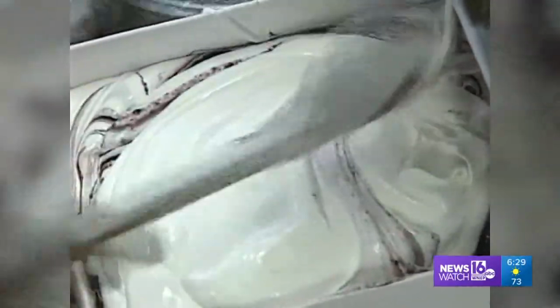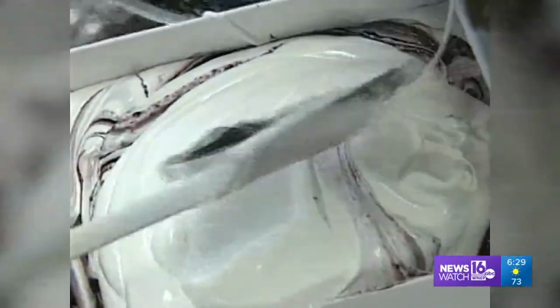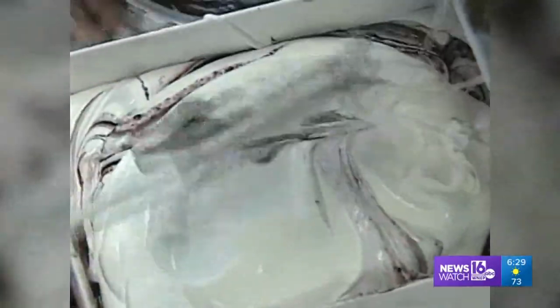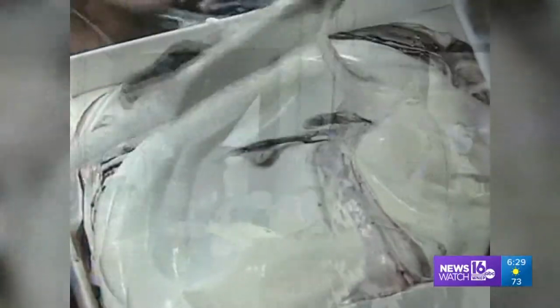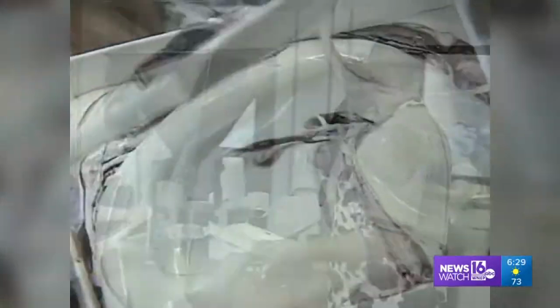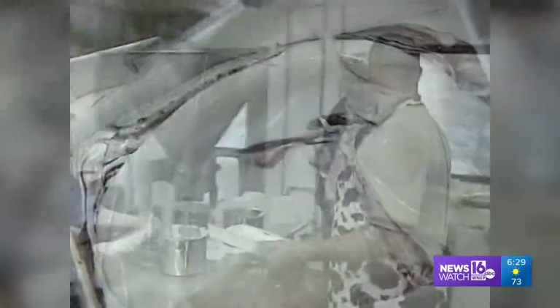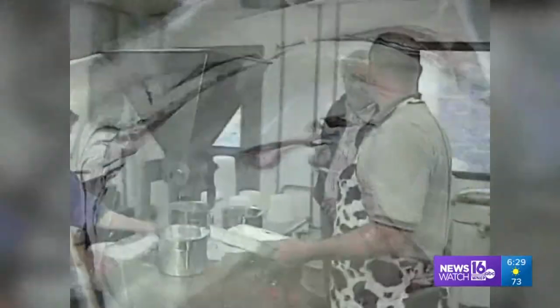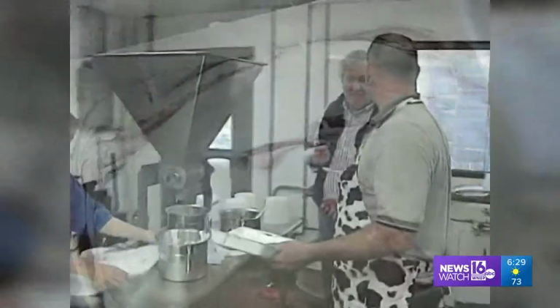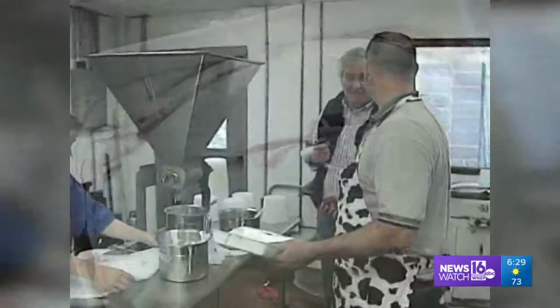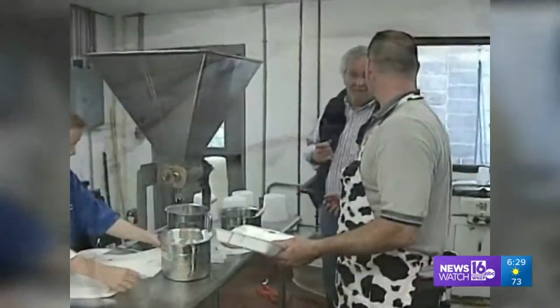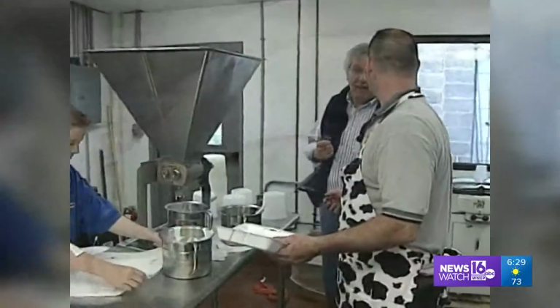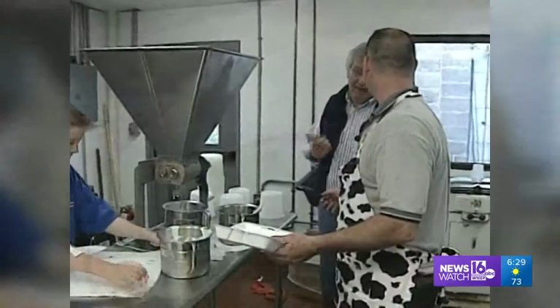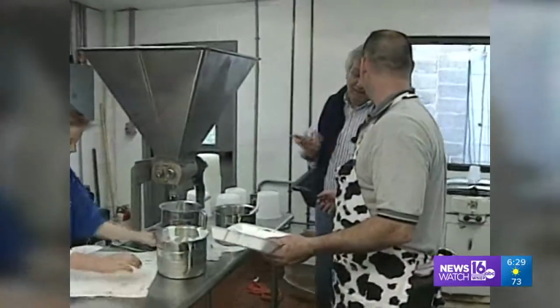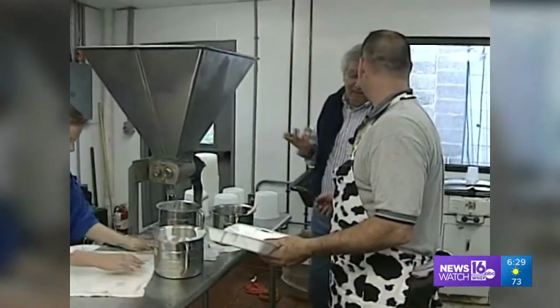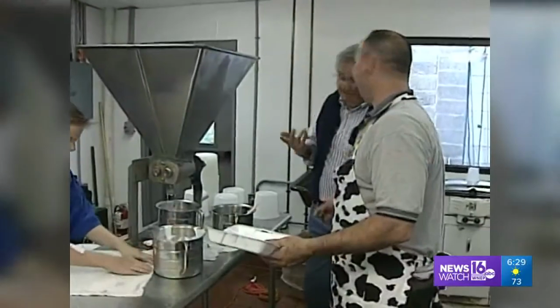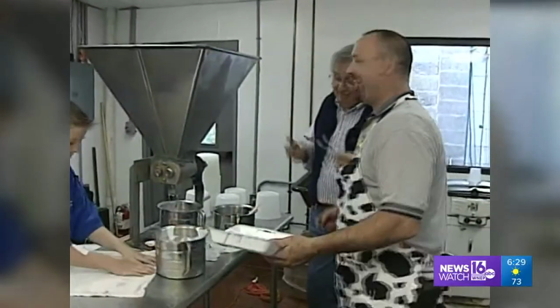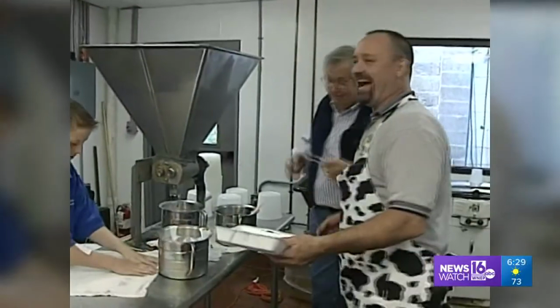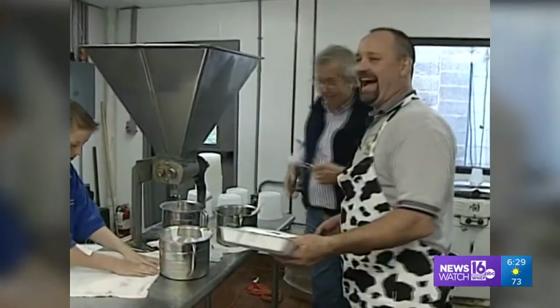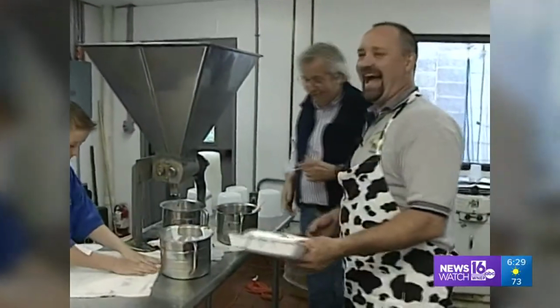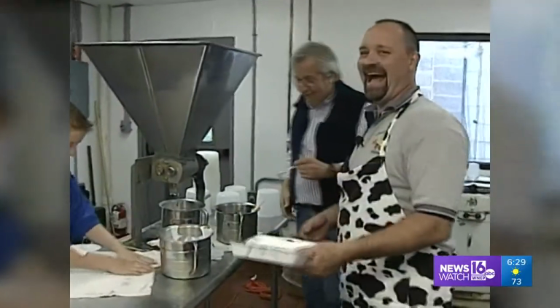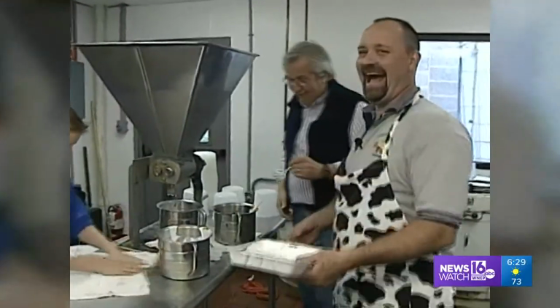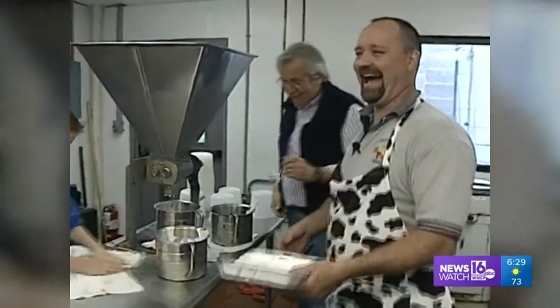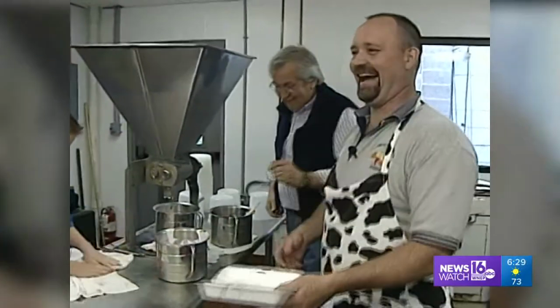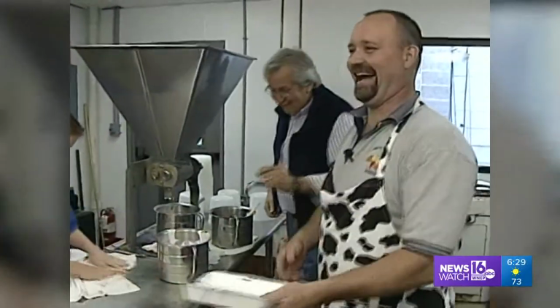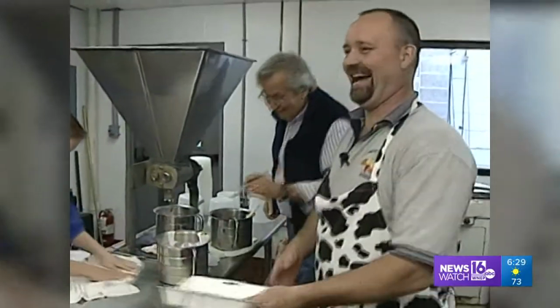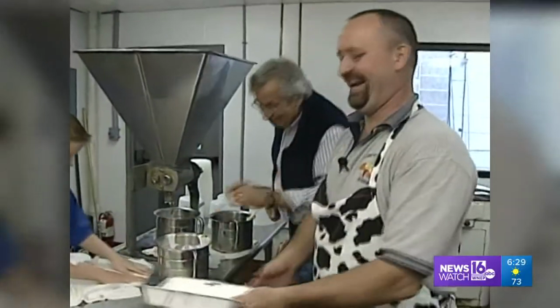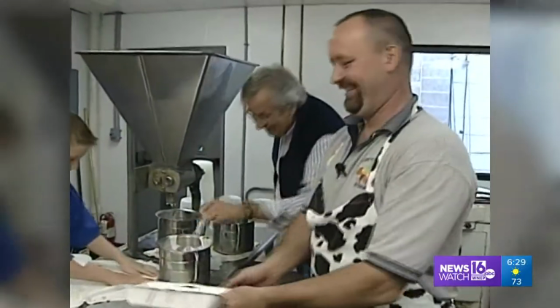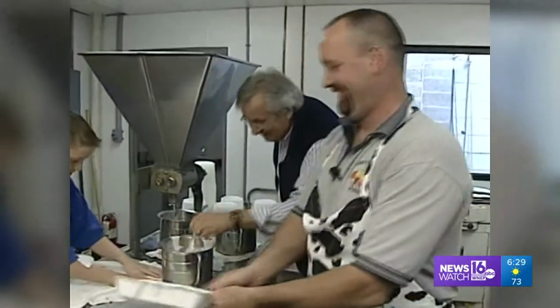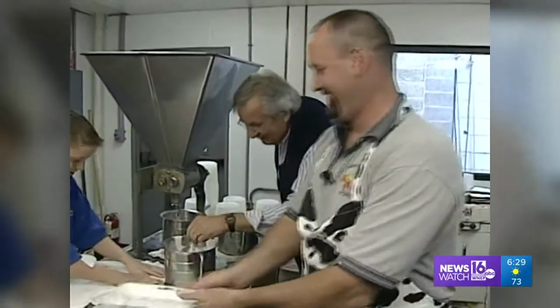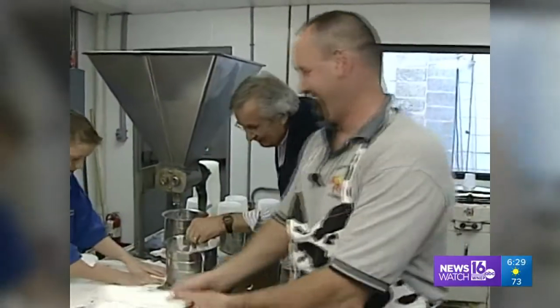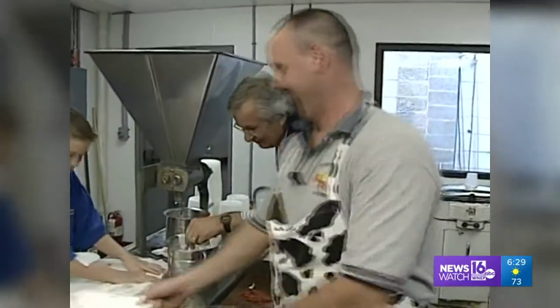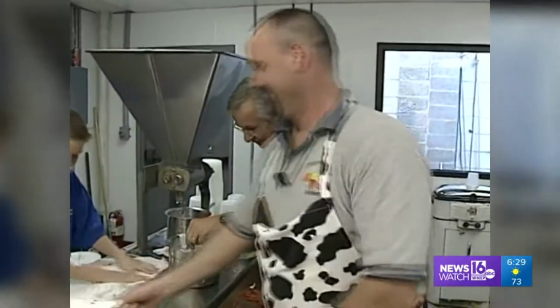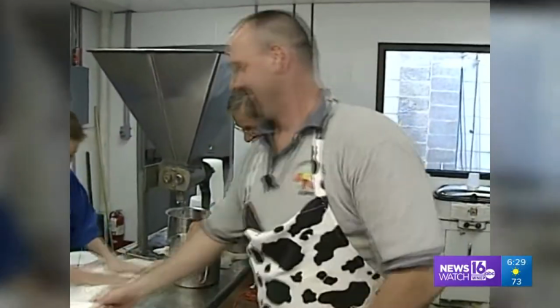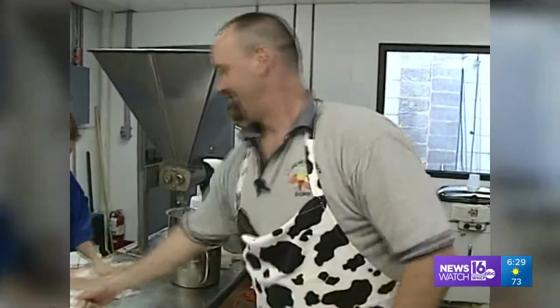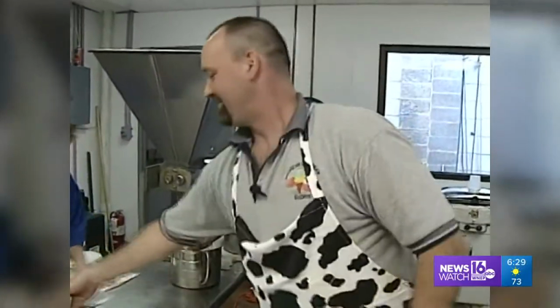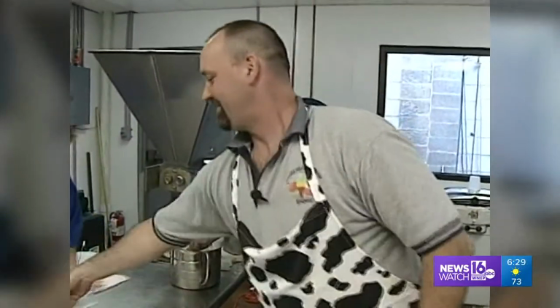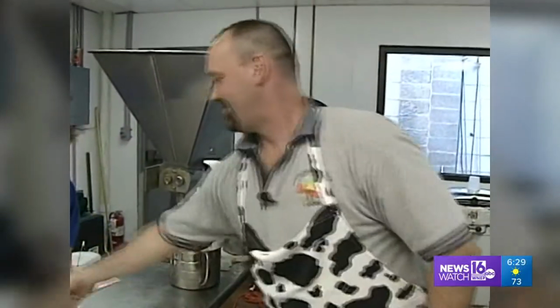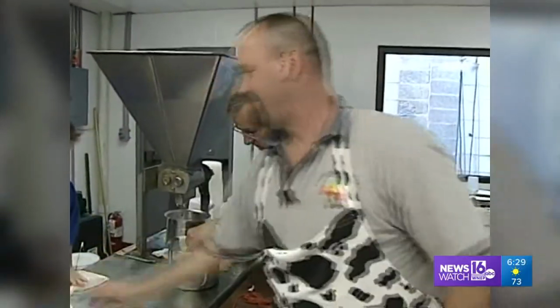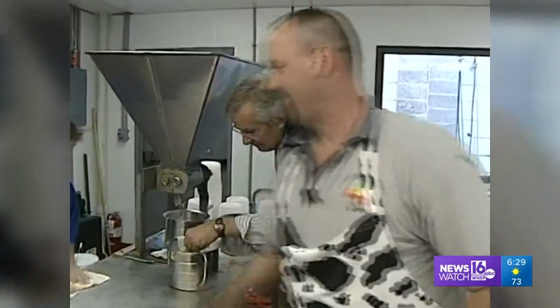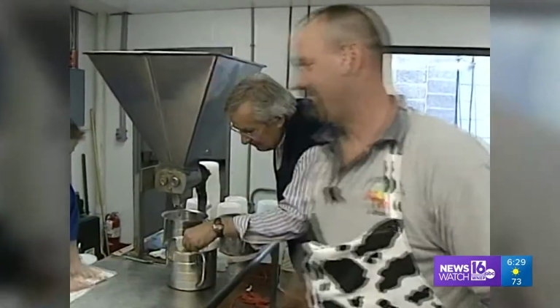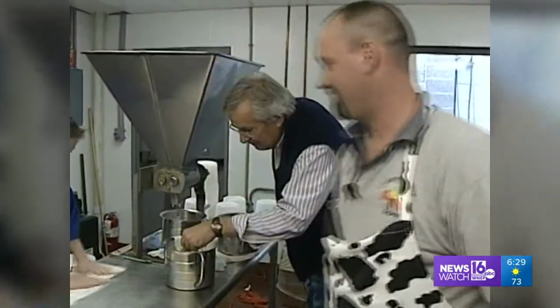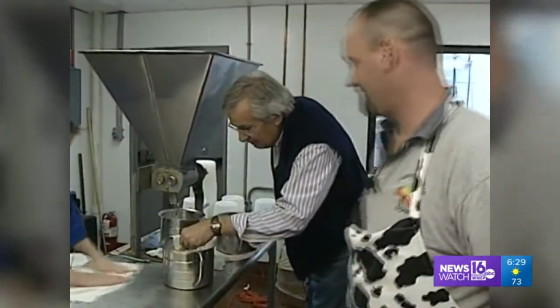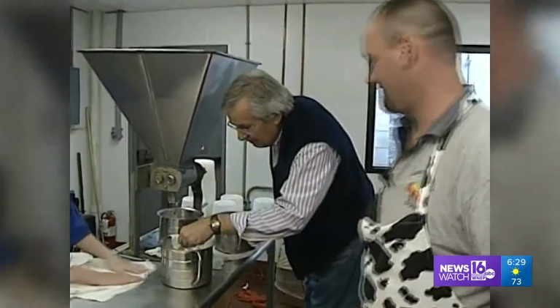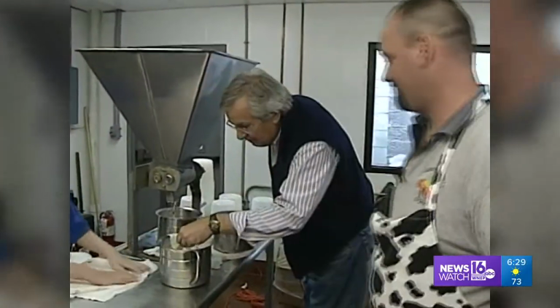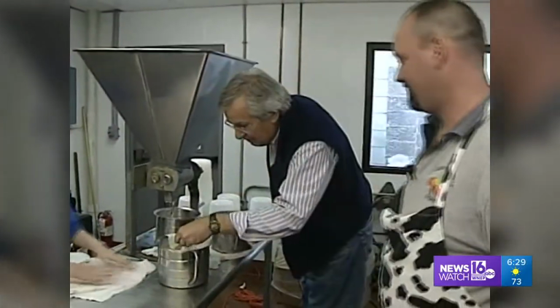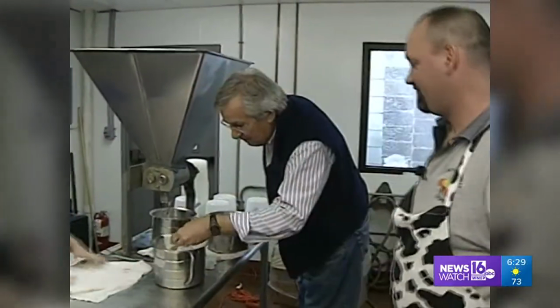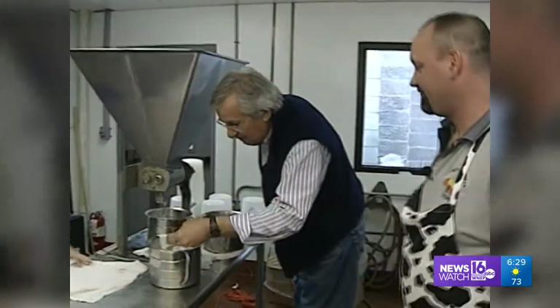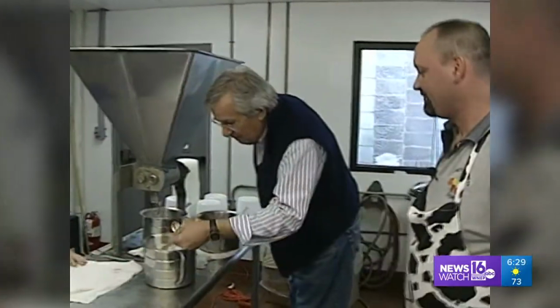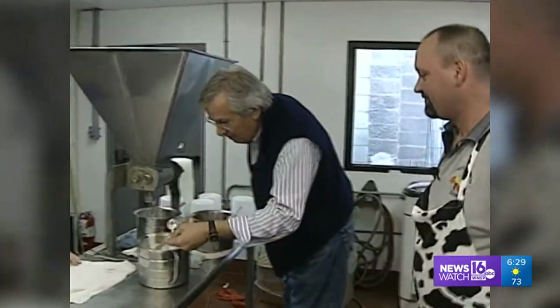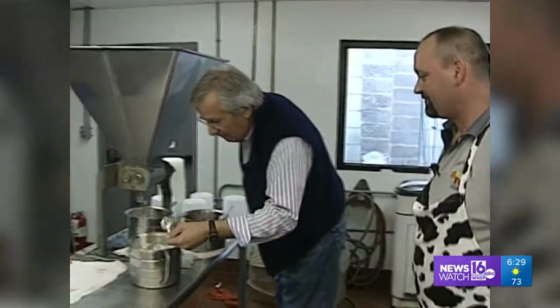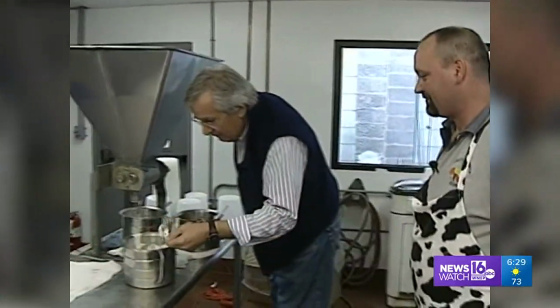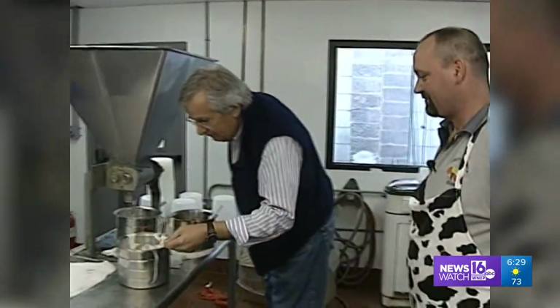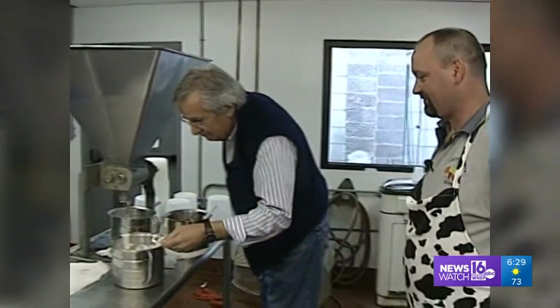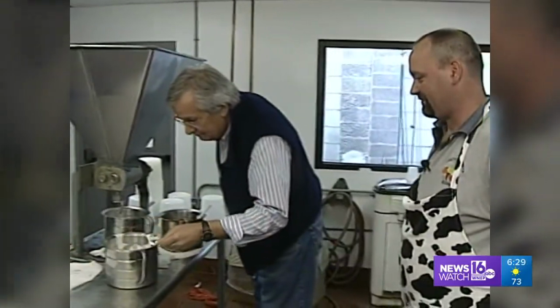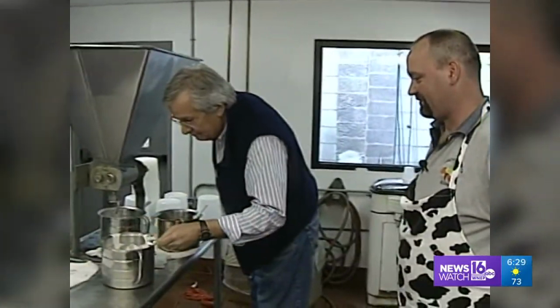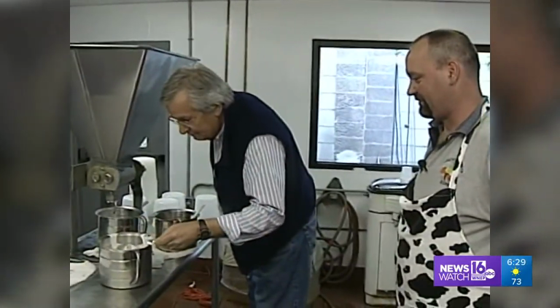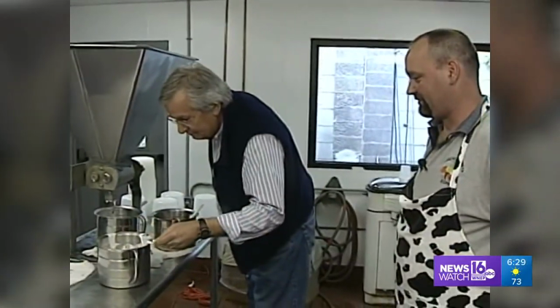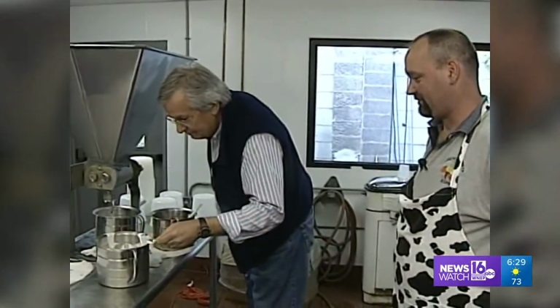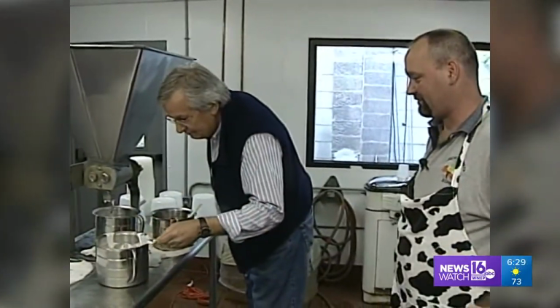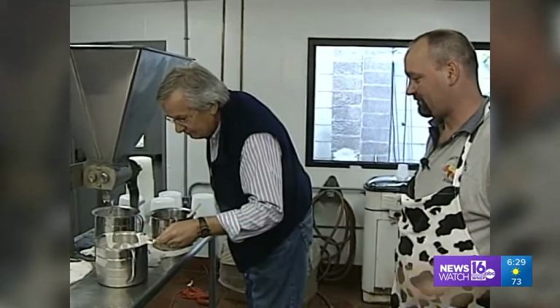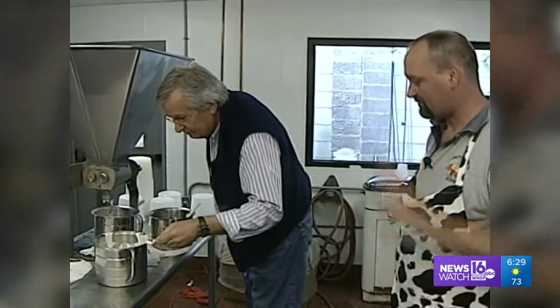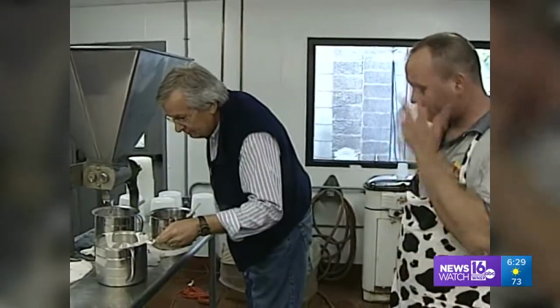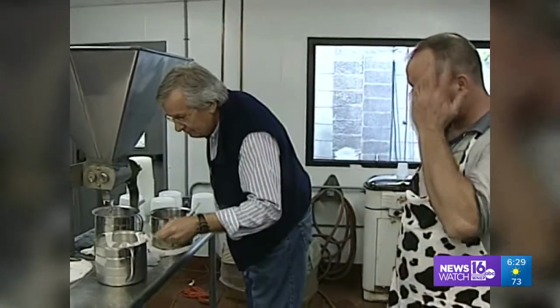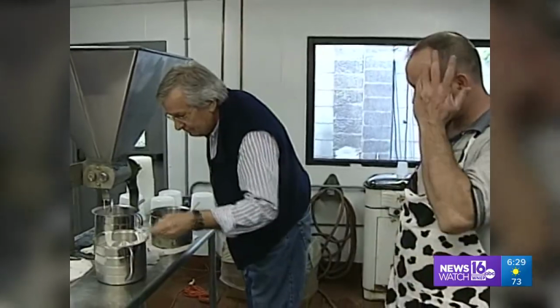Ken Bethke, ice cream artist in residence at Maurer's. It's so good of him to share his work, don't you think?